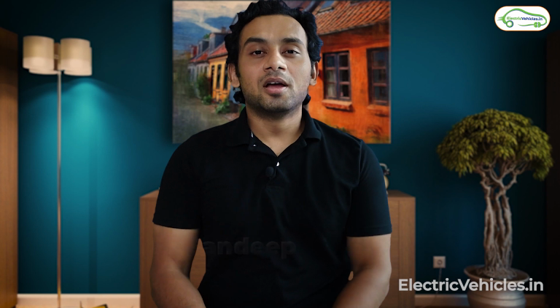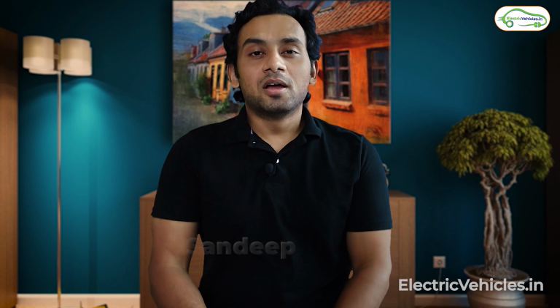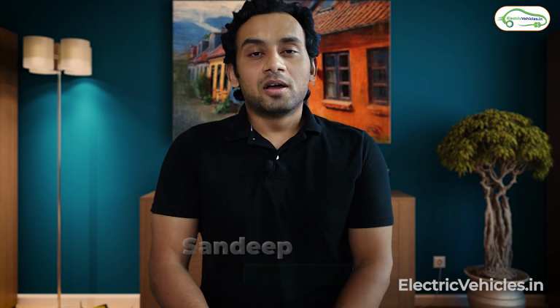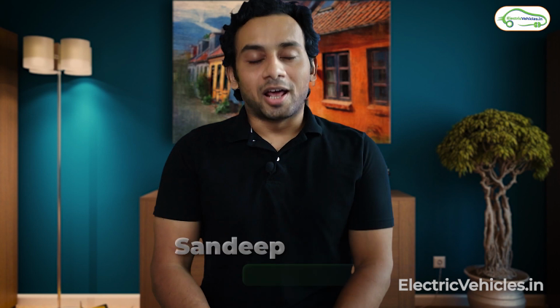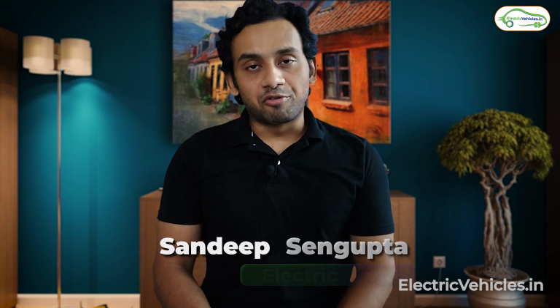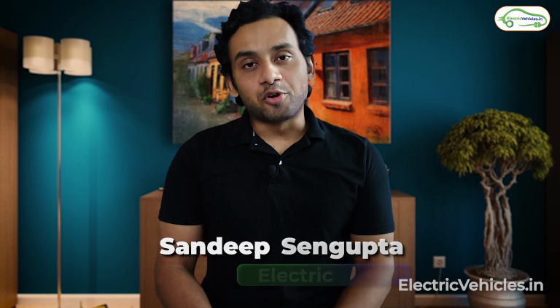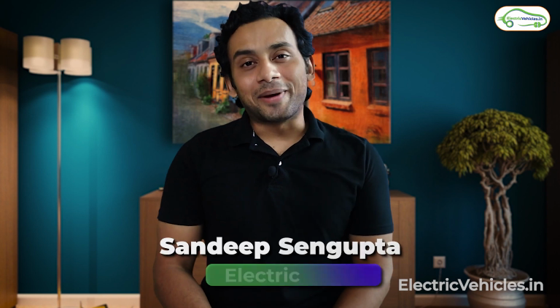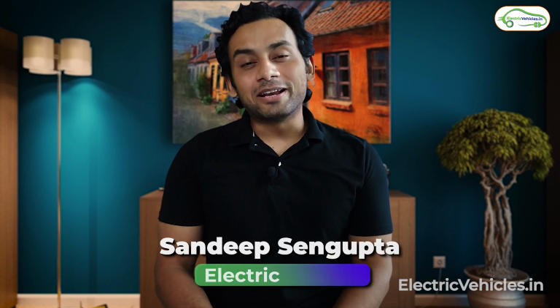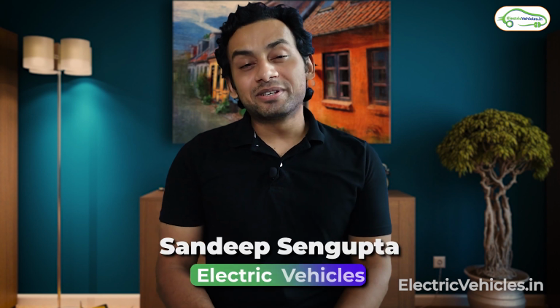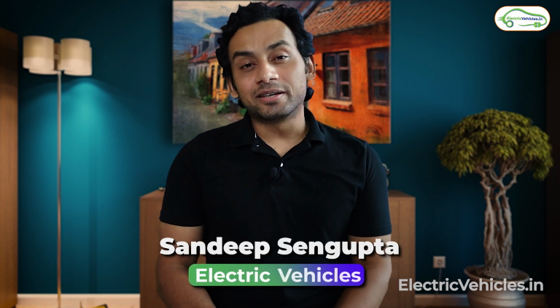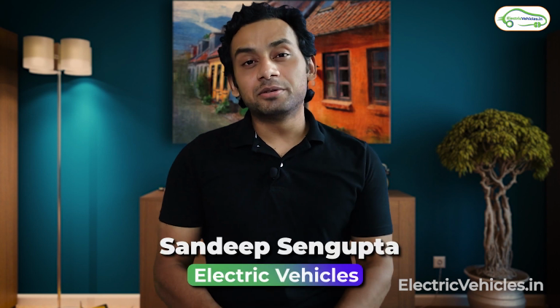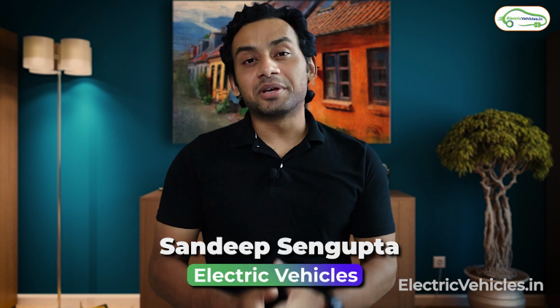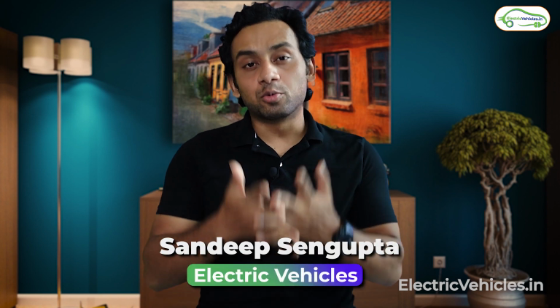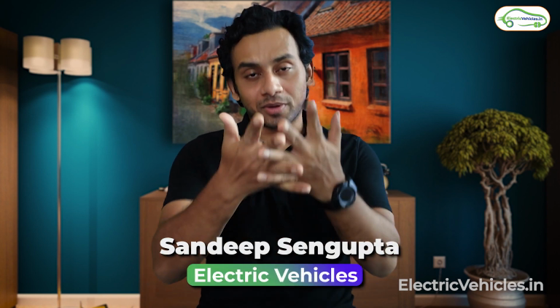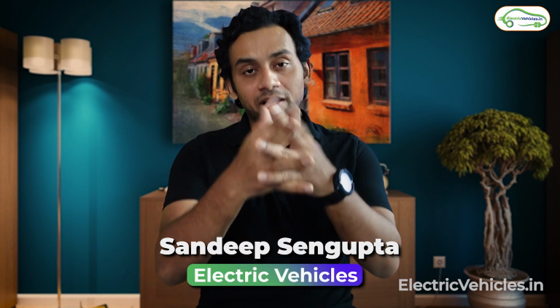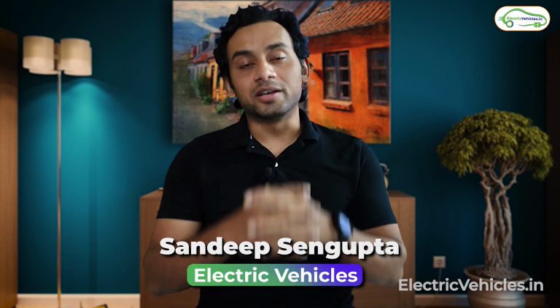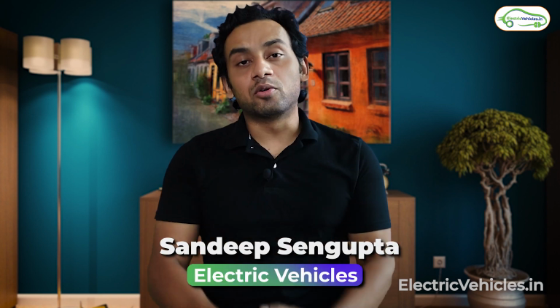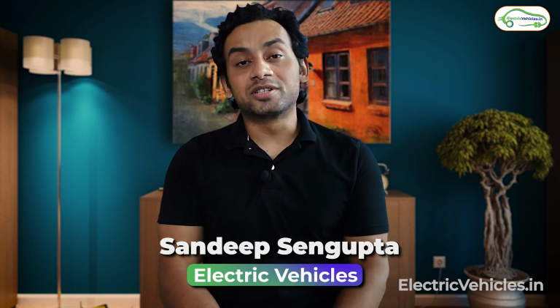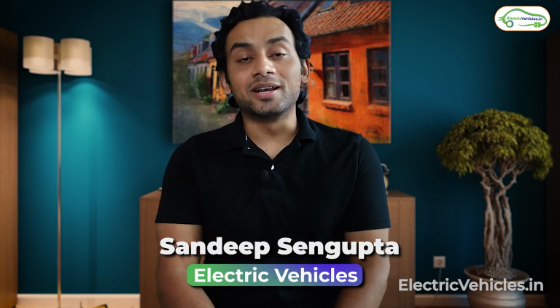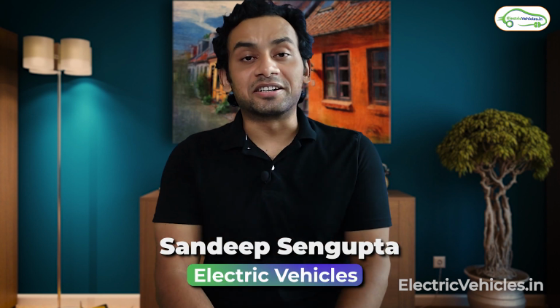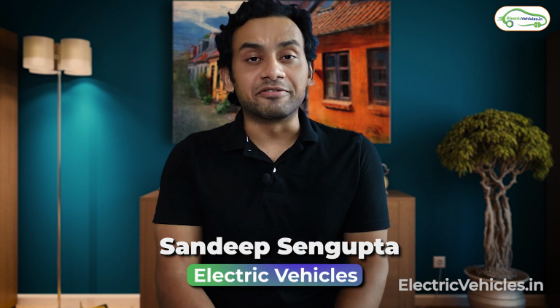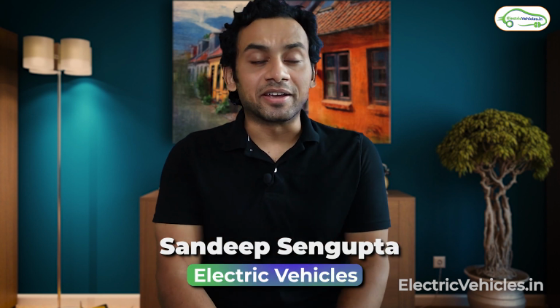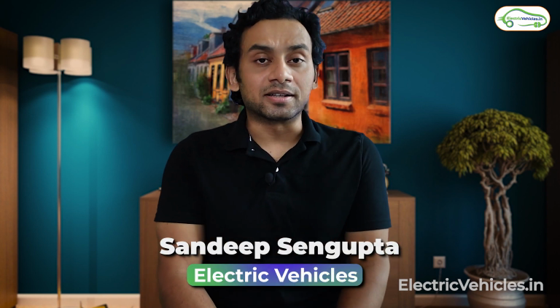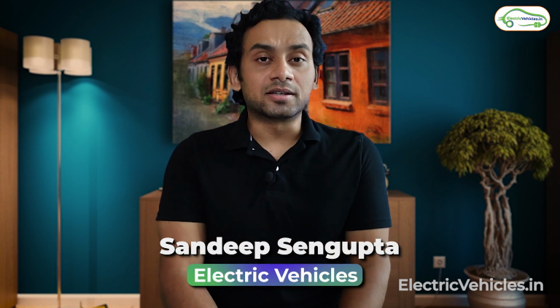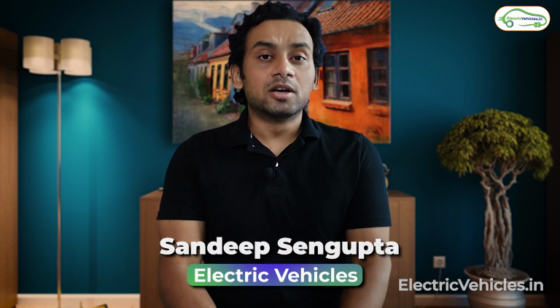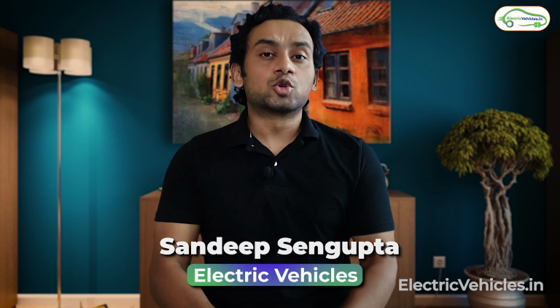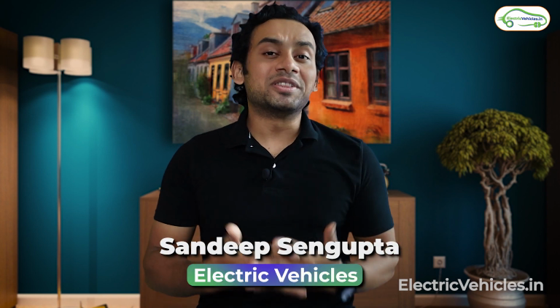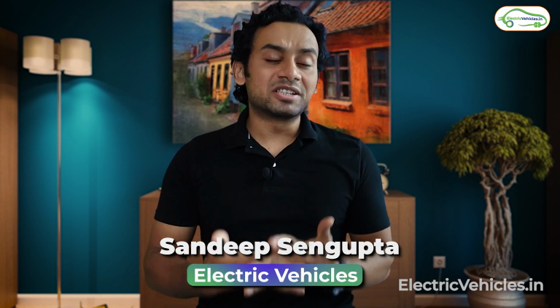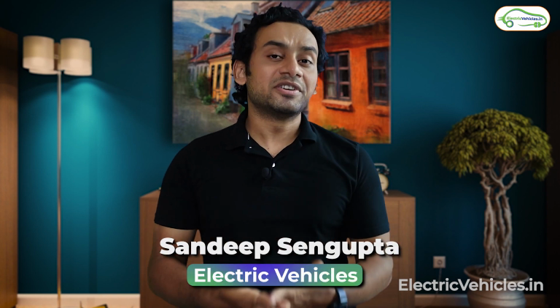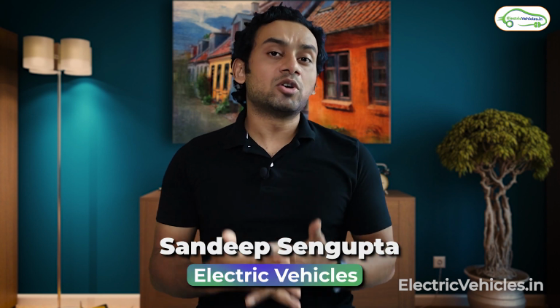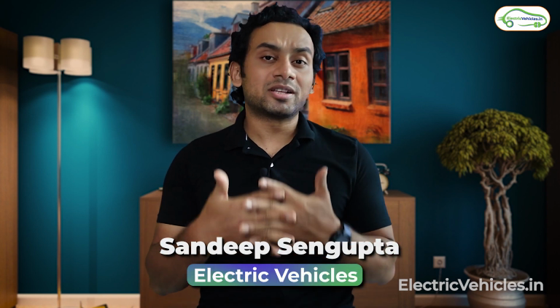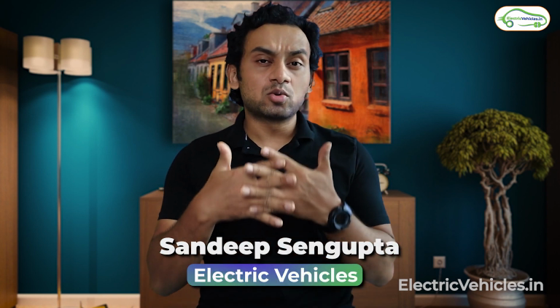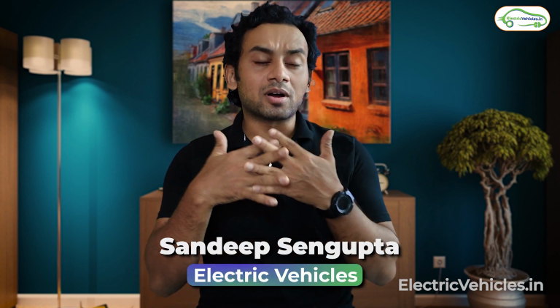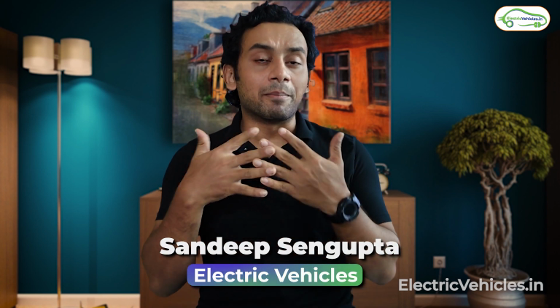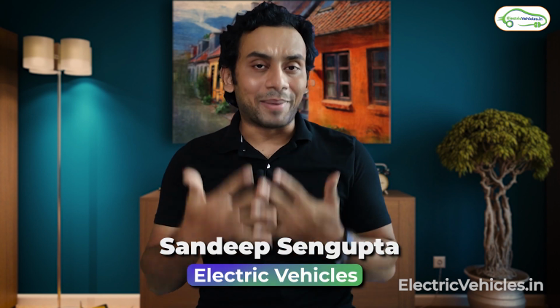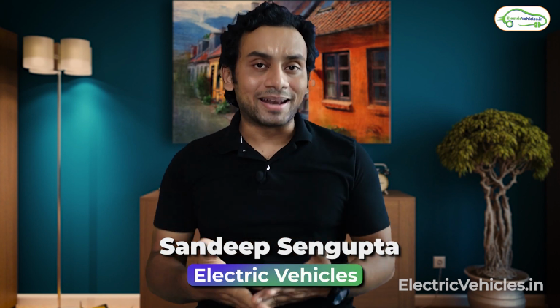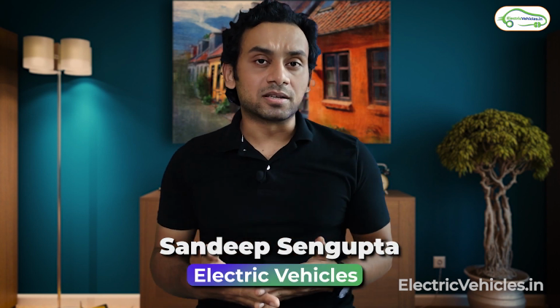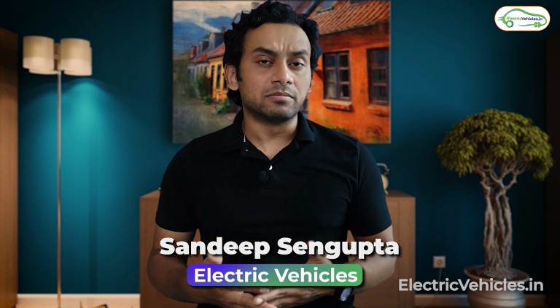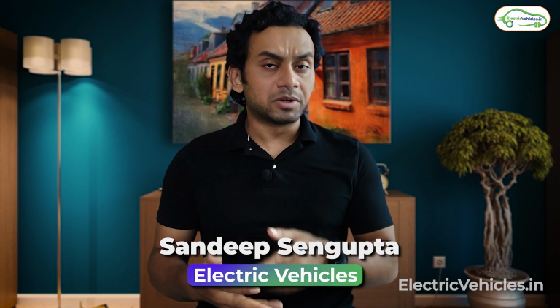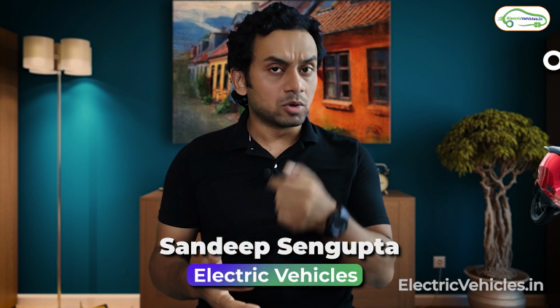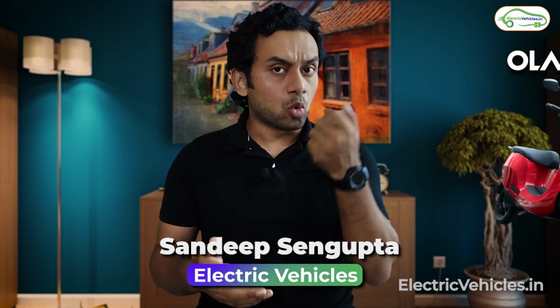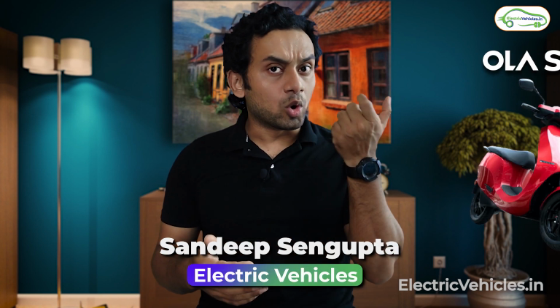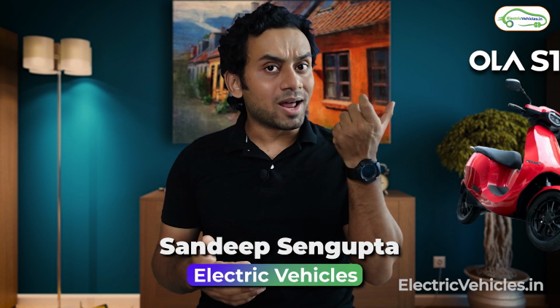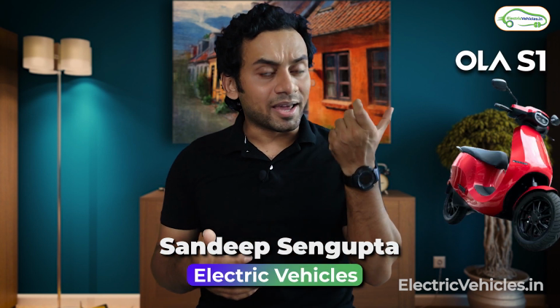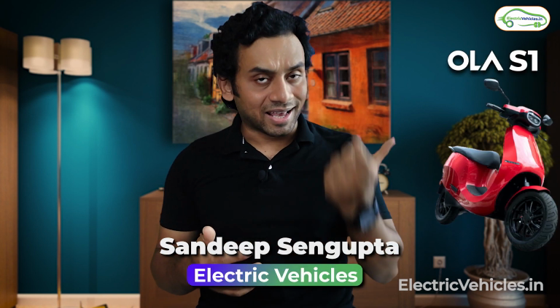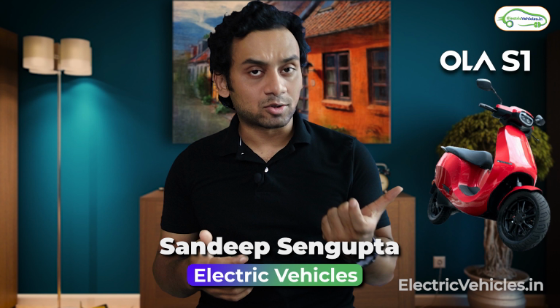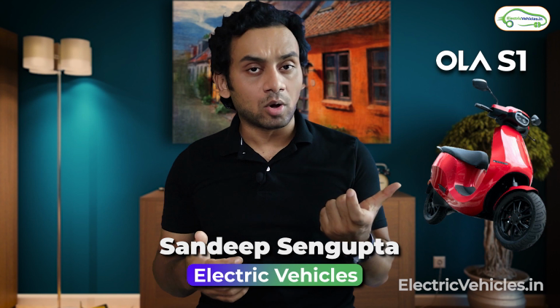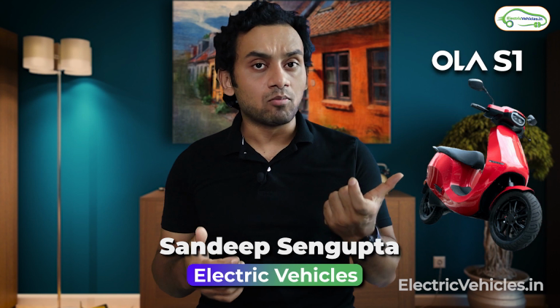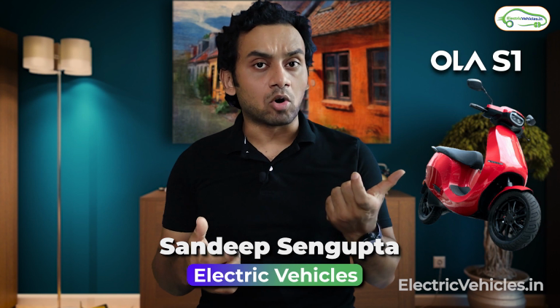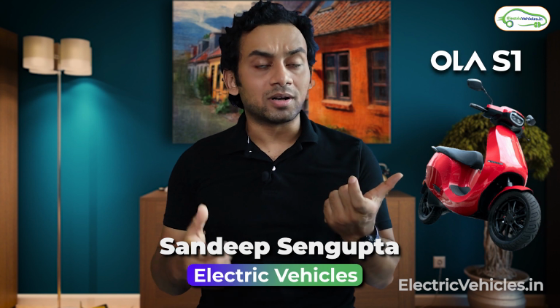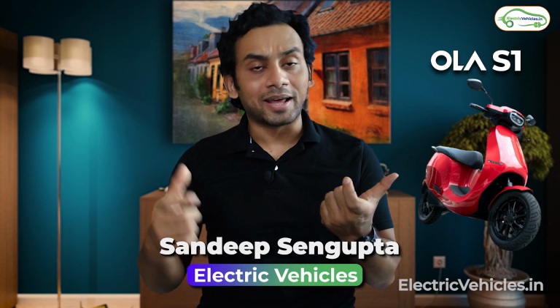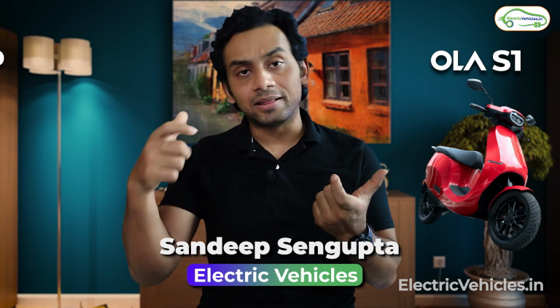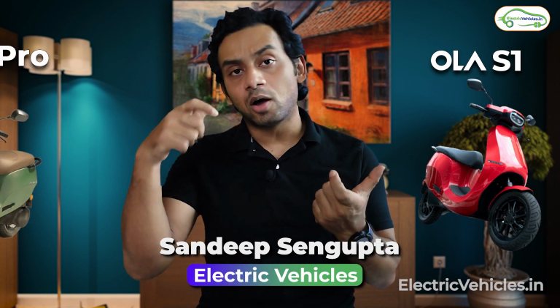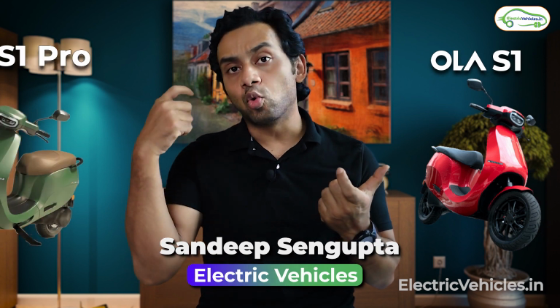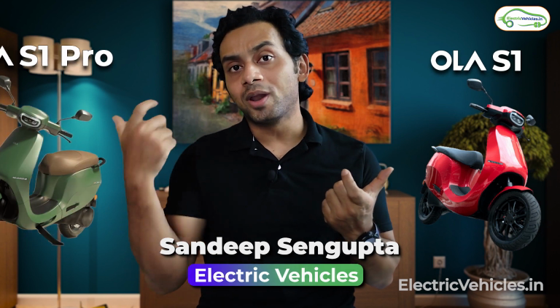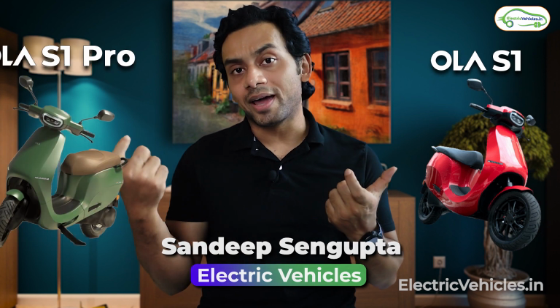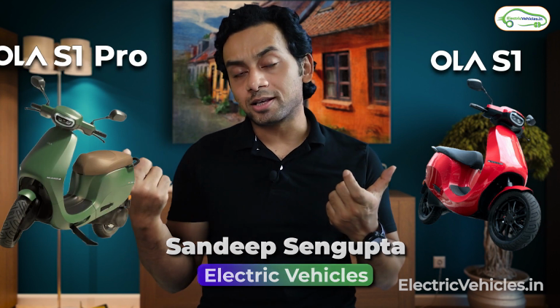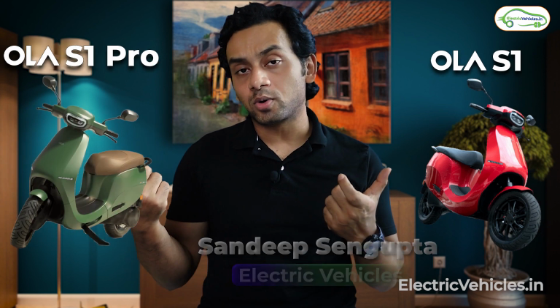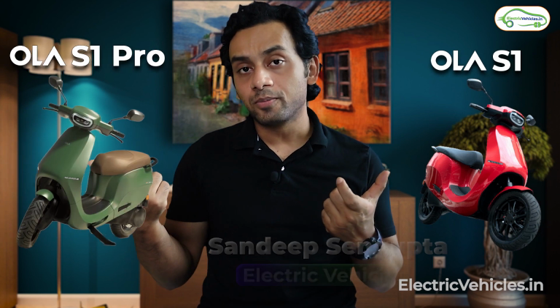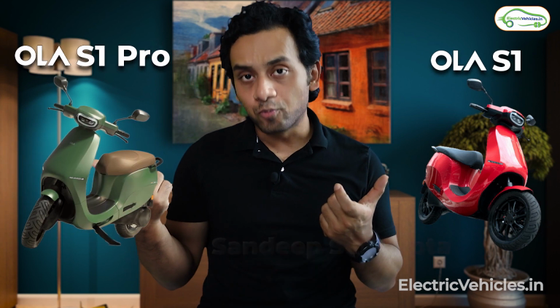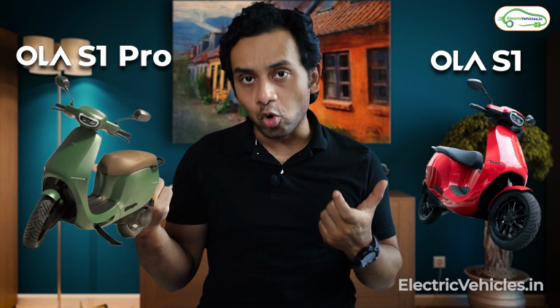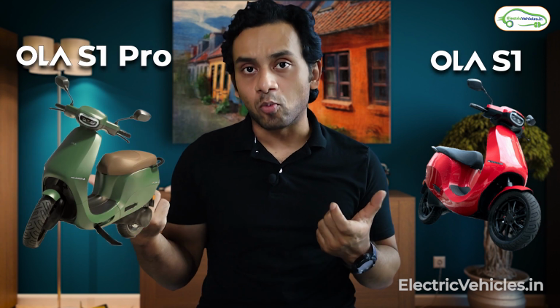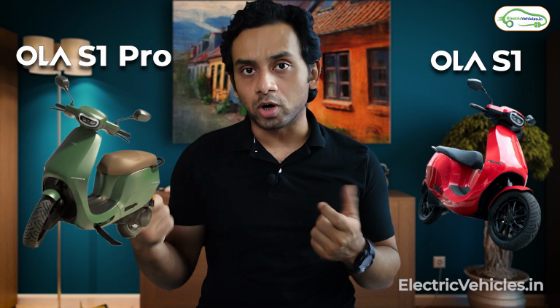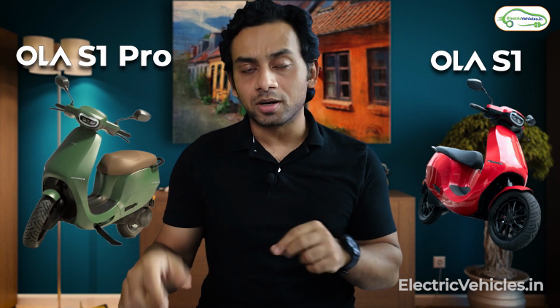Hello everyone, my name is Sandeep Sangupta and you're watching Electric Vehicles. In this video, let's do a comparison between the Ola S1 model and the Ola S1 Pro model.